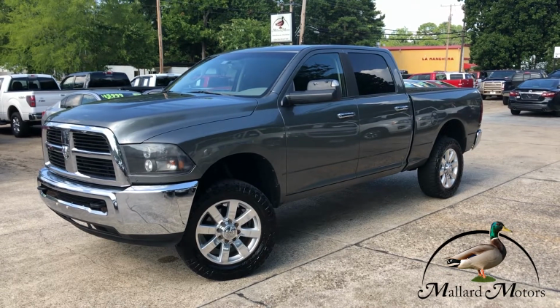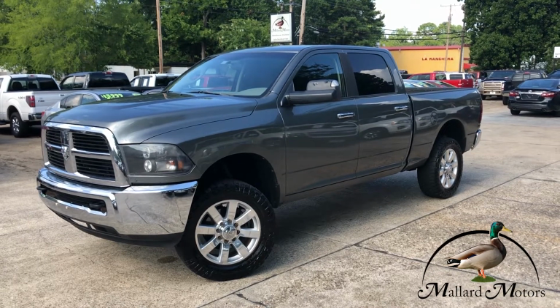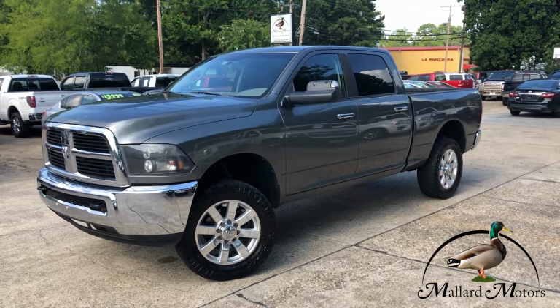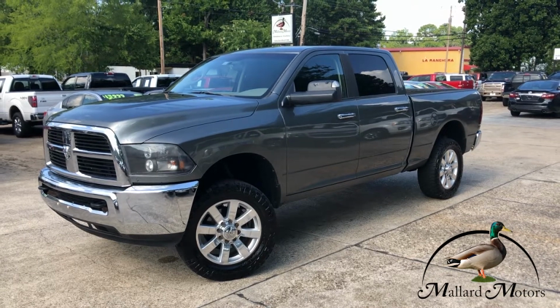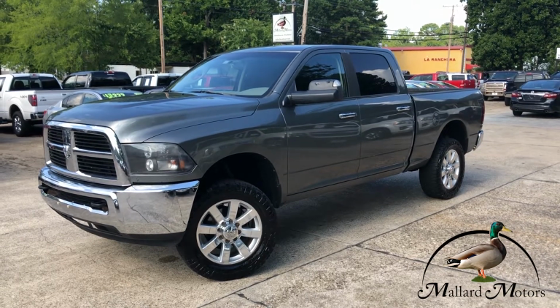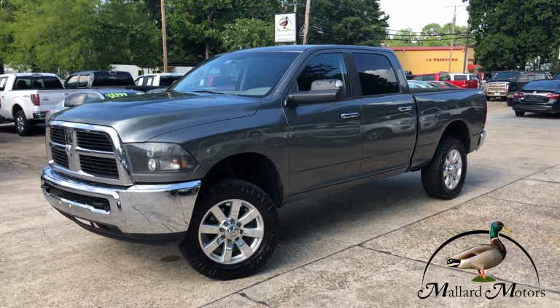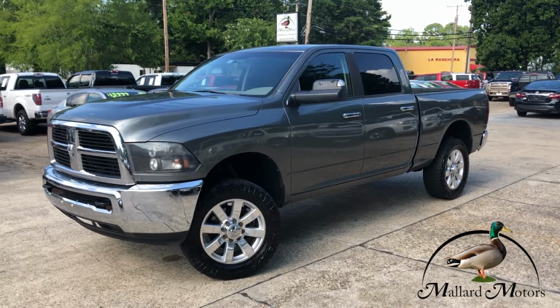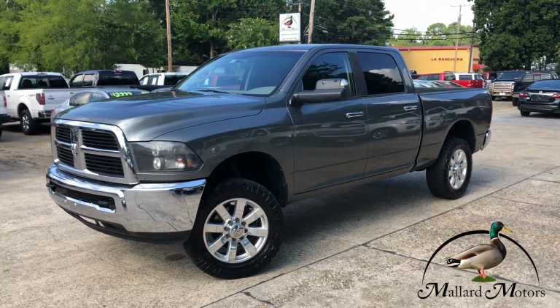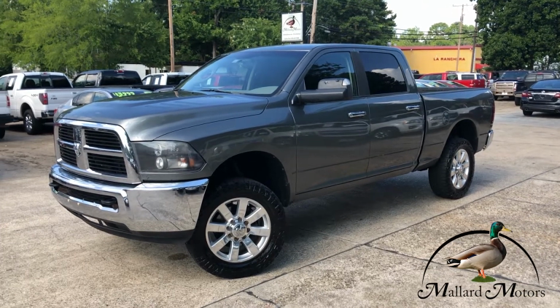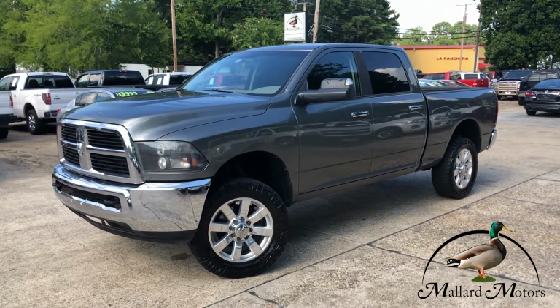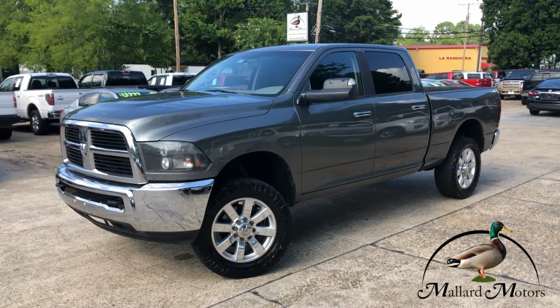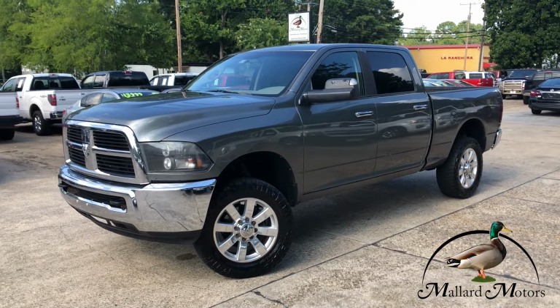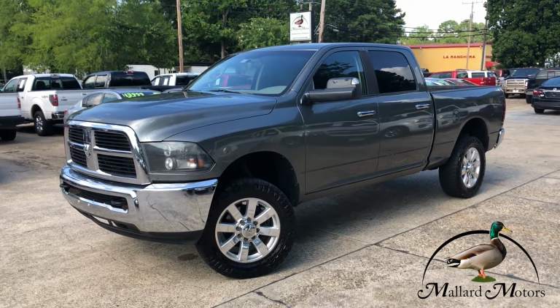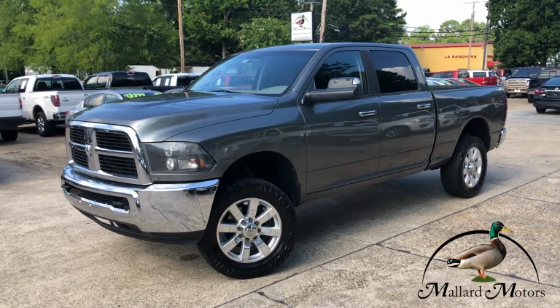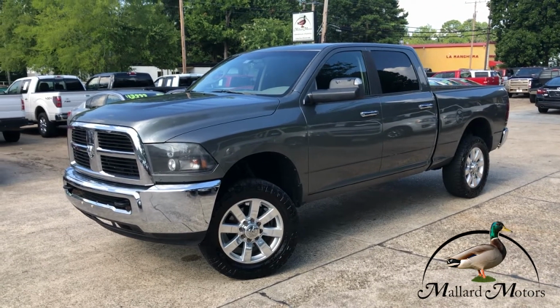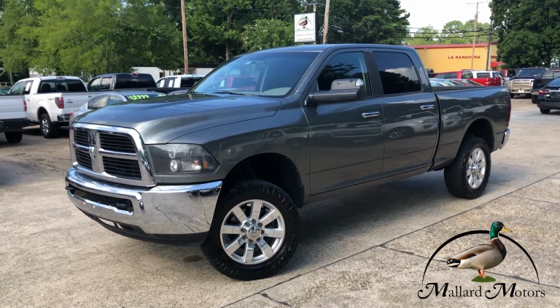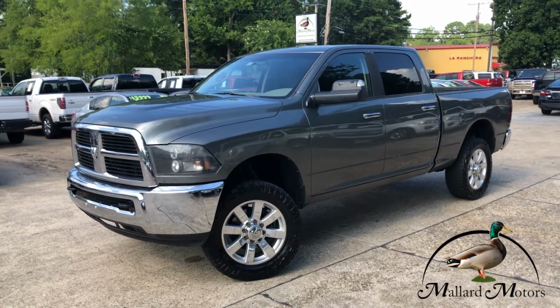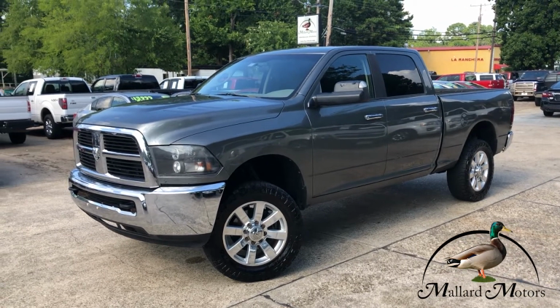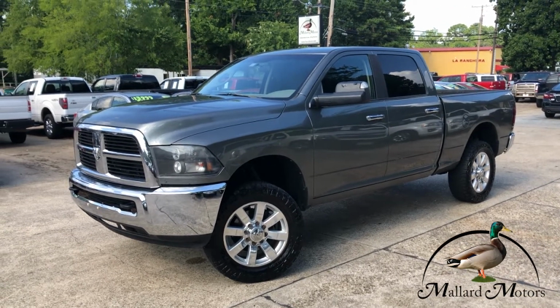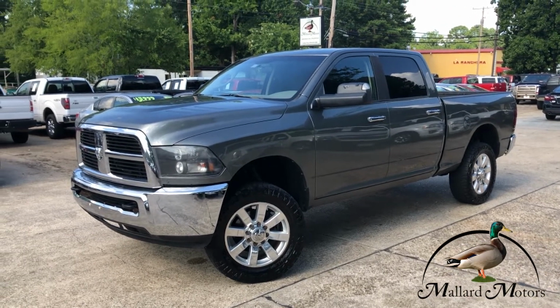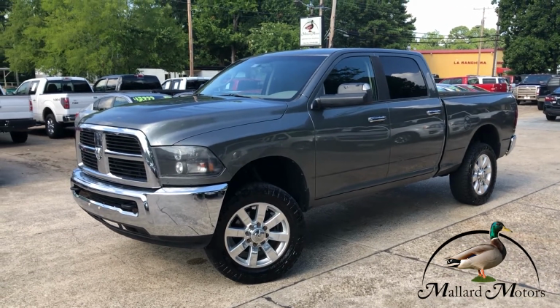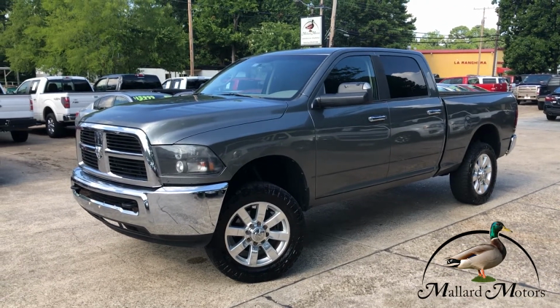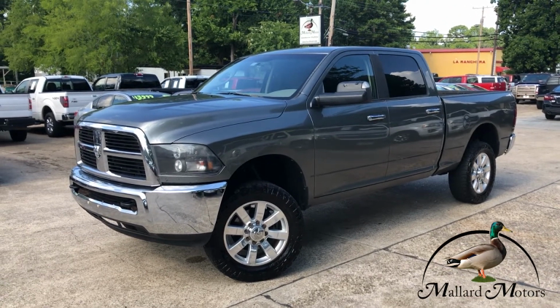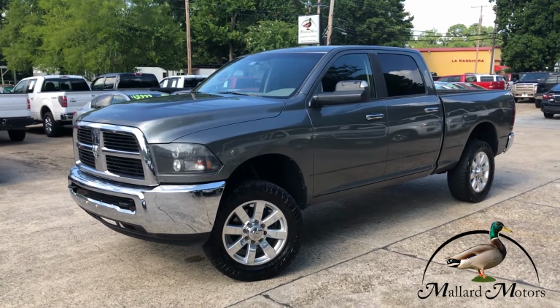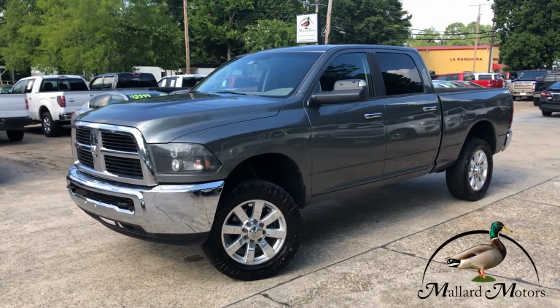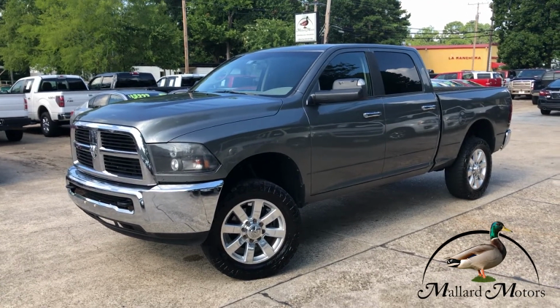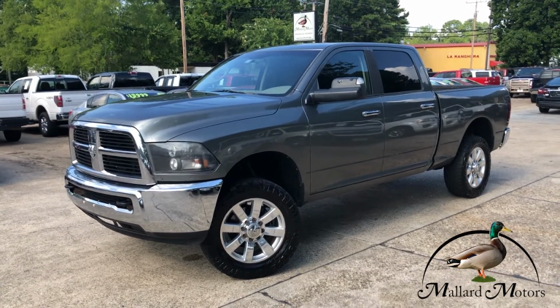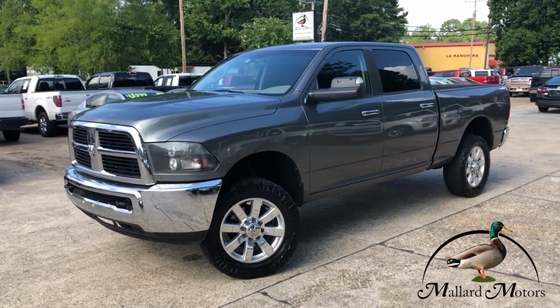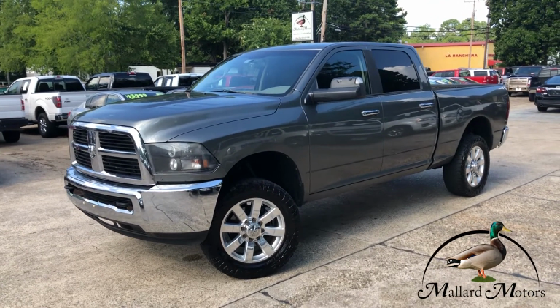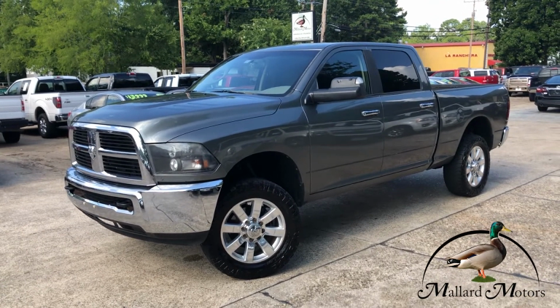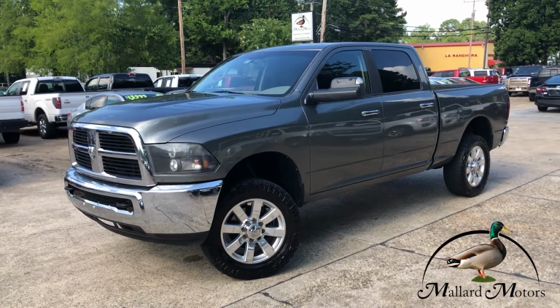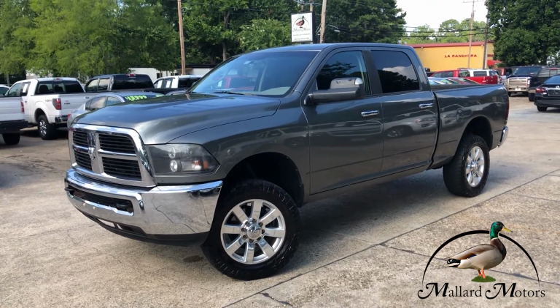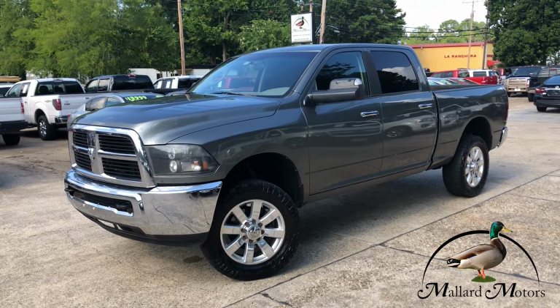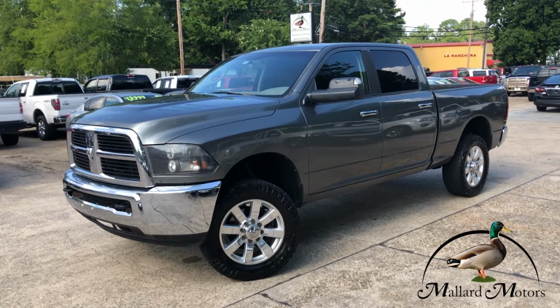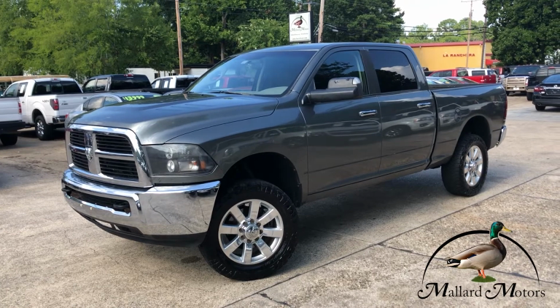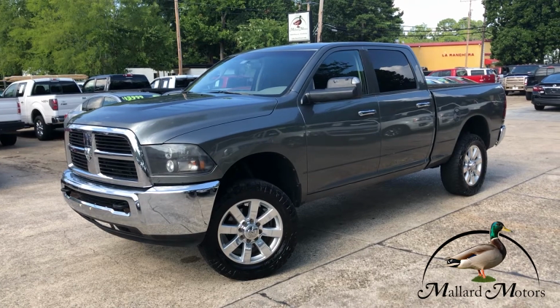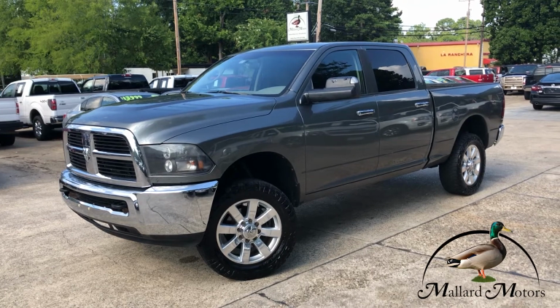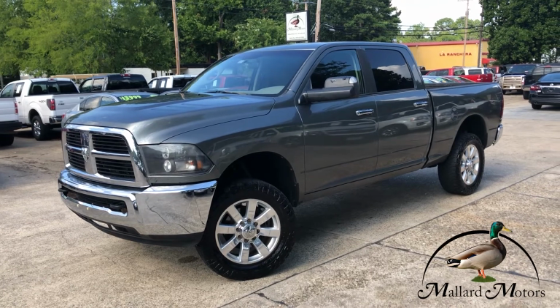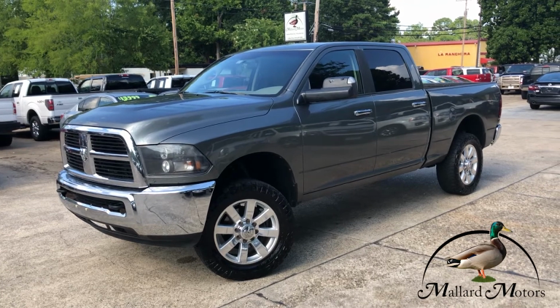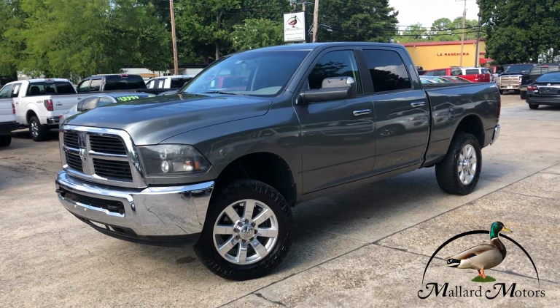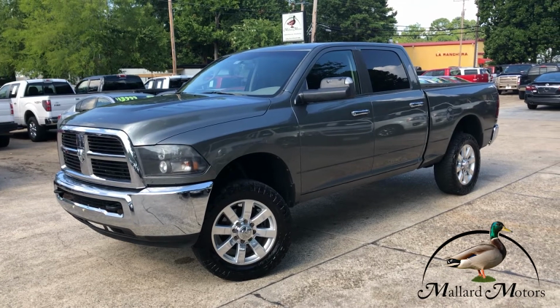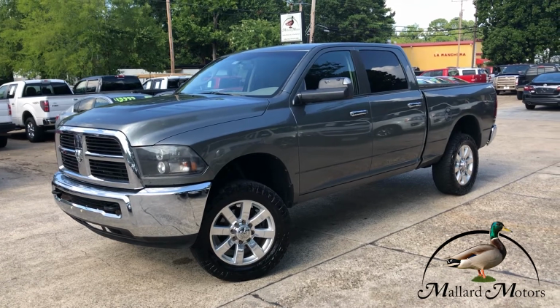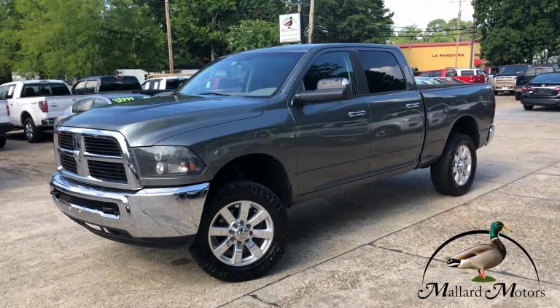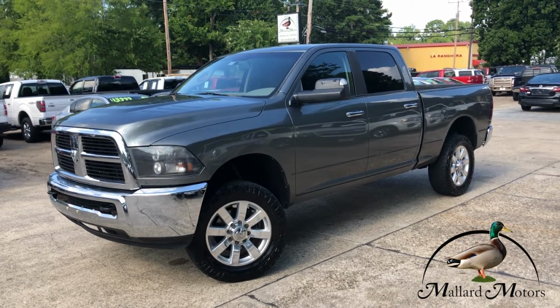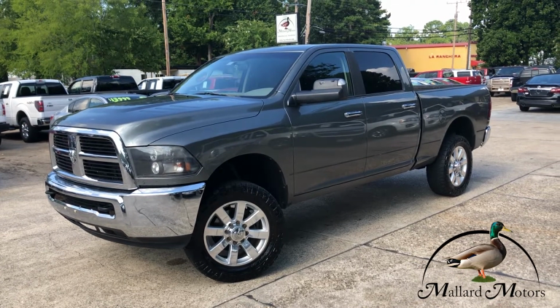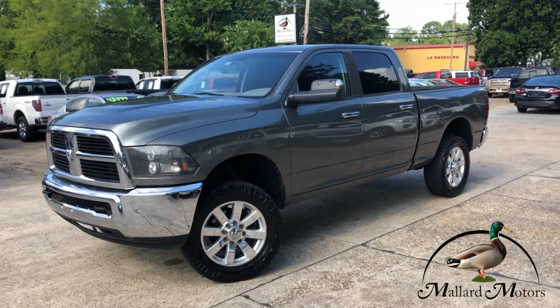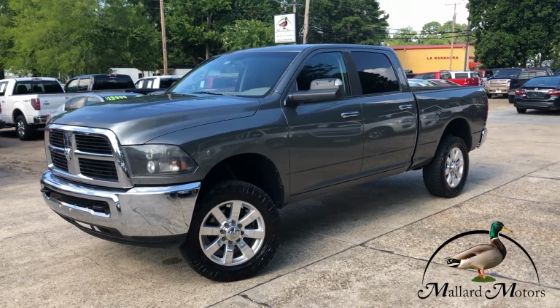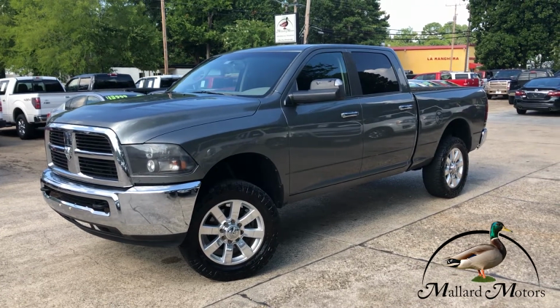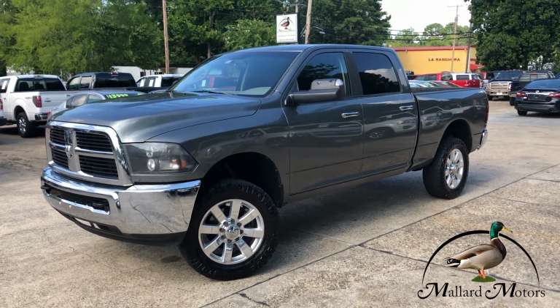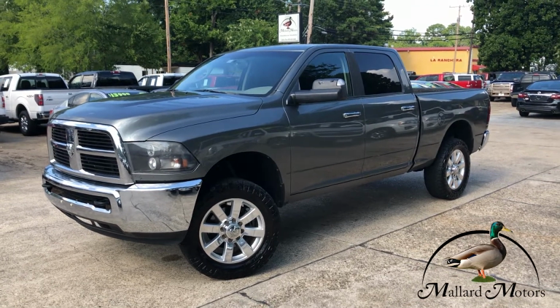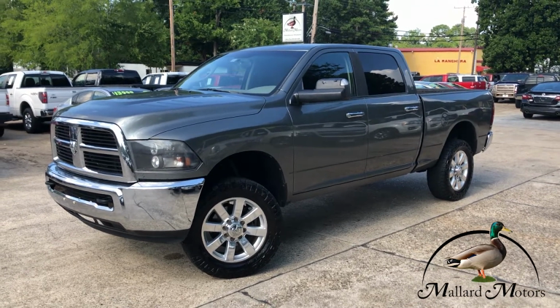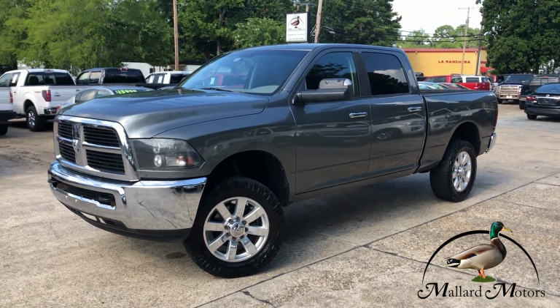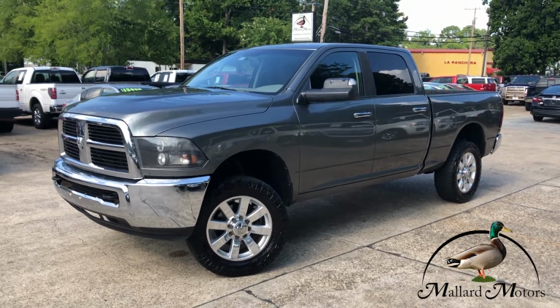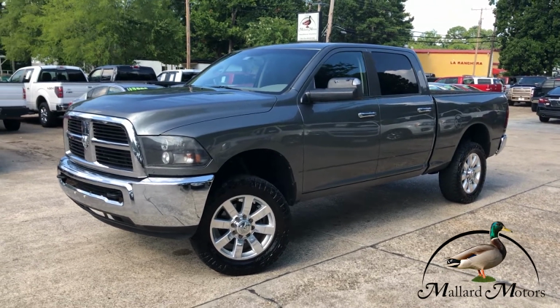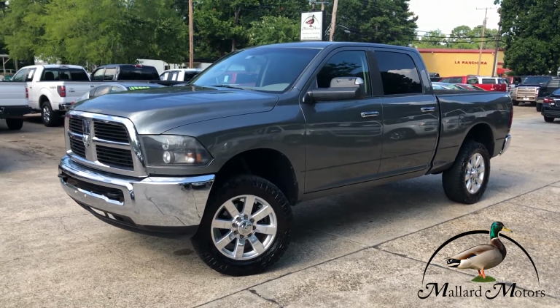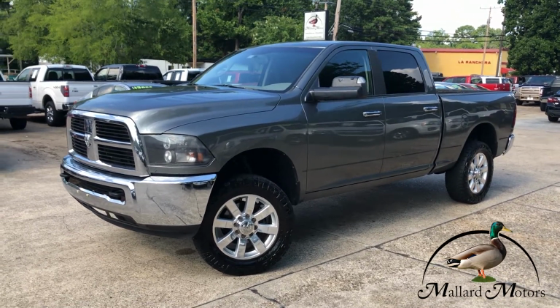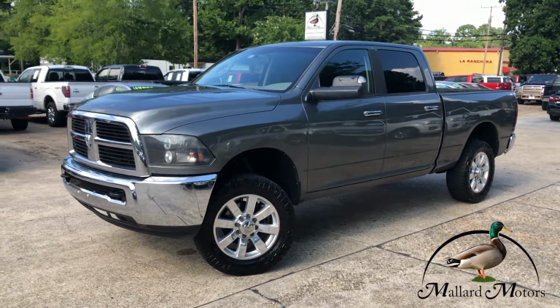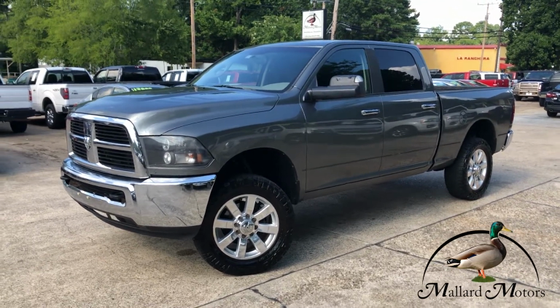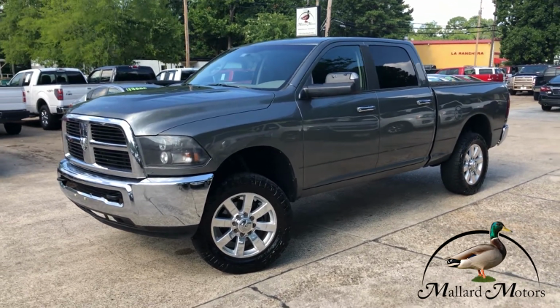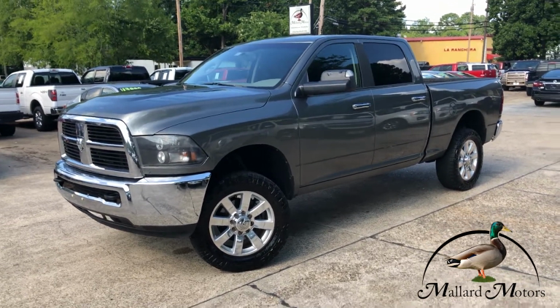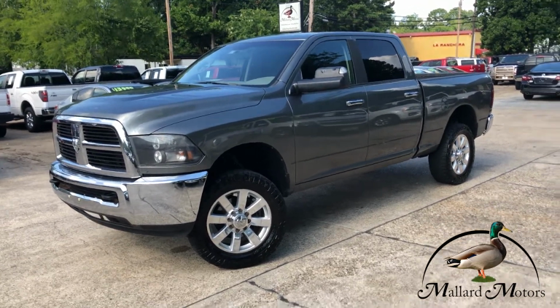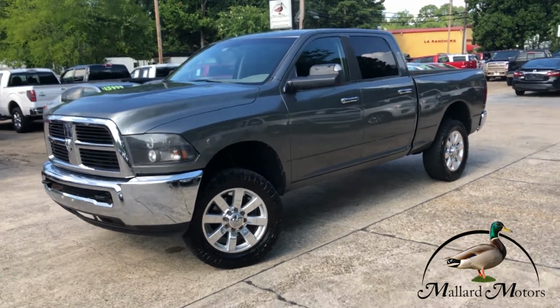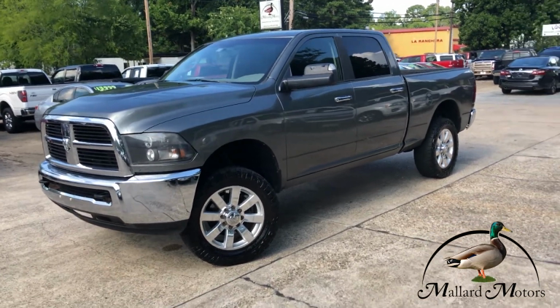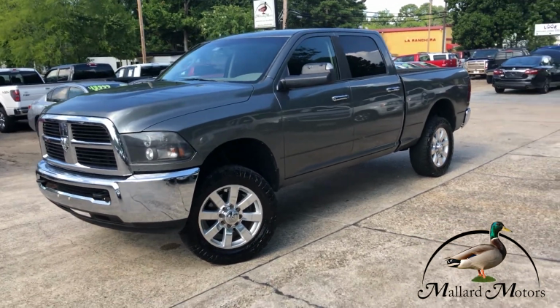Hey guys, Clay at Mallard Motors, home of the $100 credit challenge. That's where we give you 100 bucks in cash if we're unable to get your credit approved.